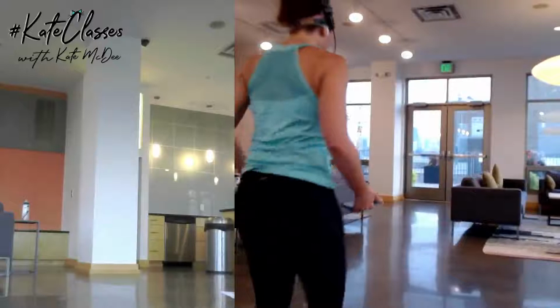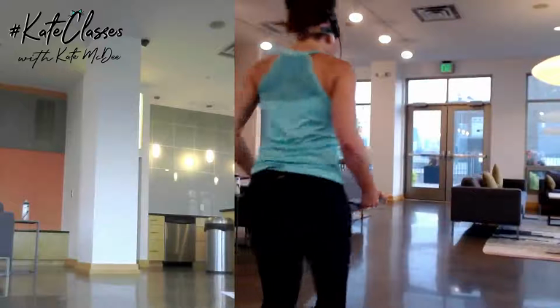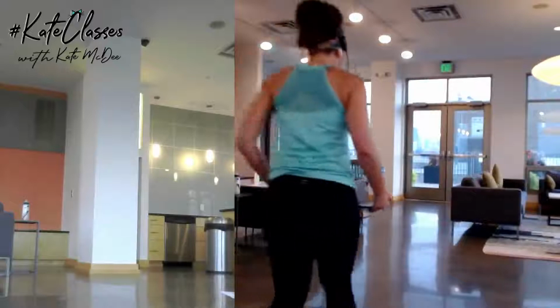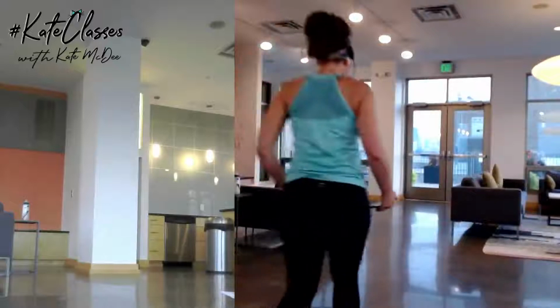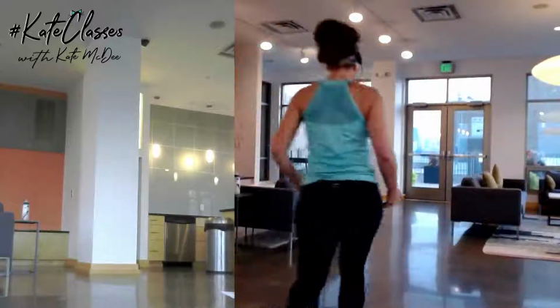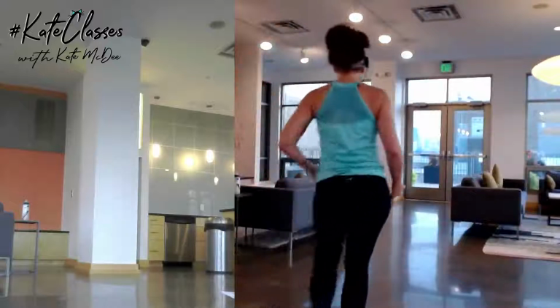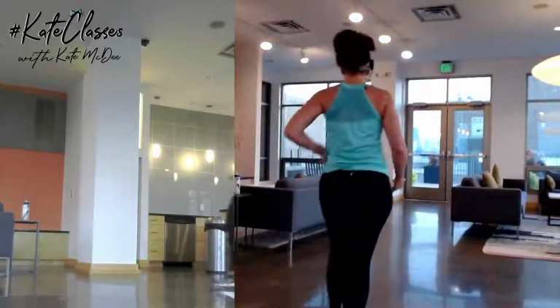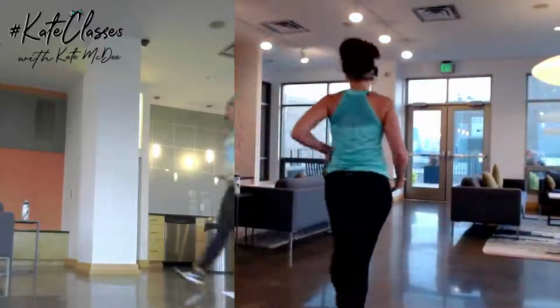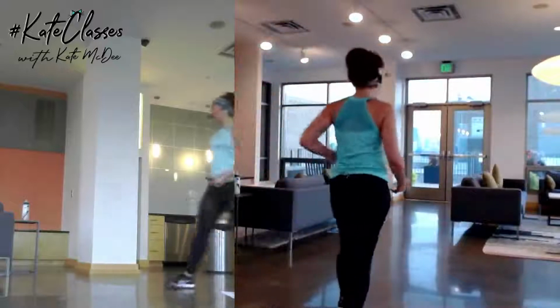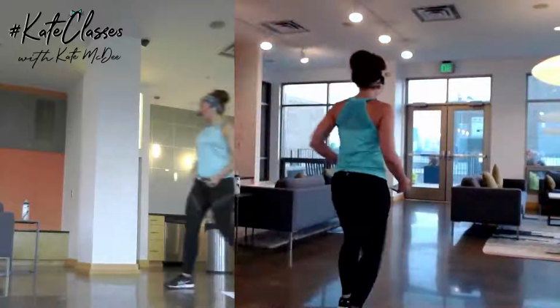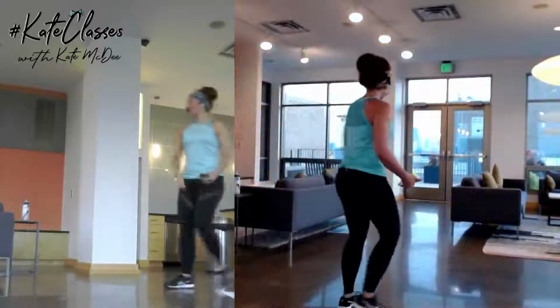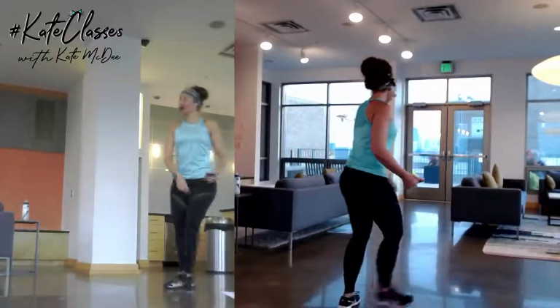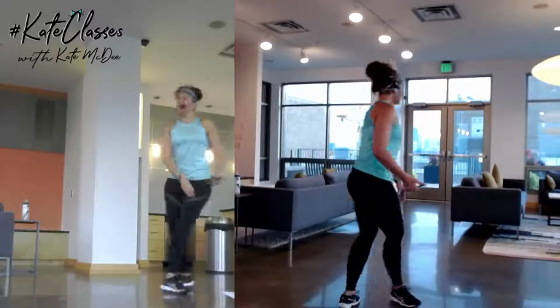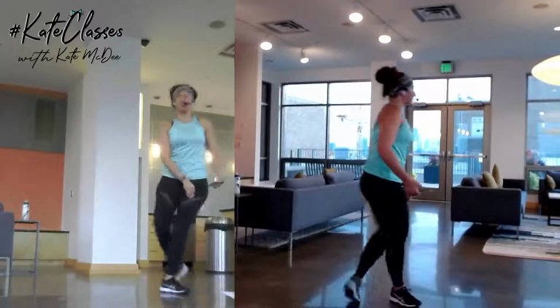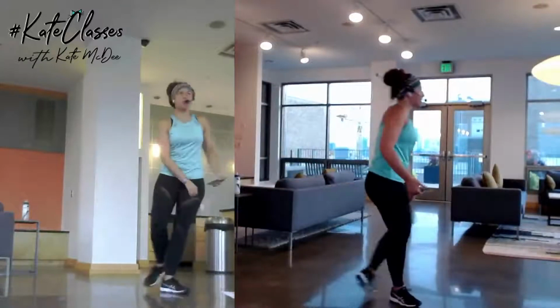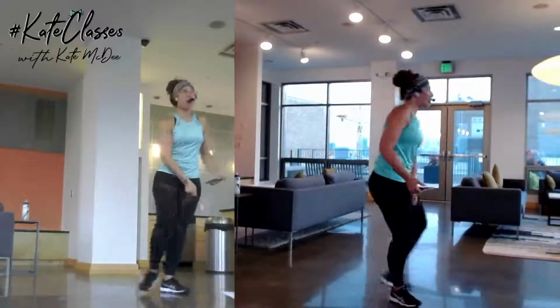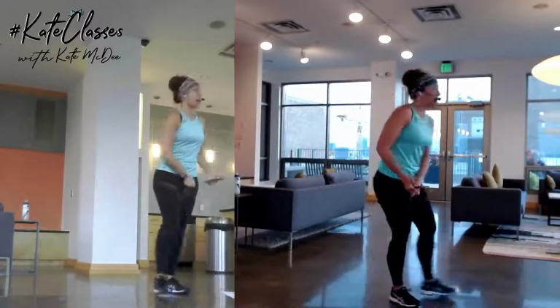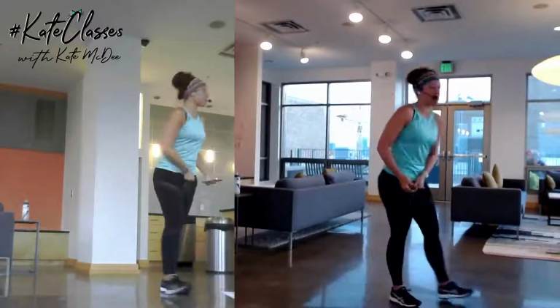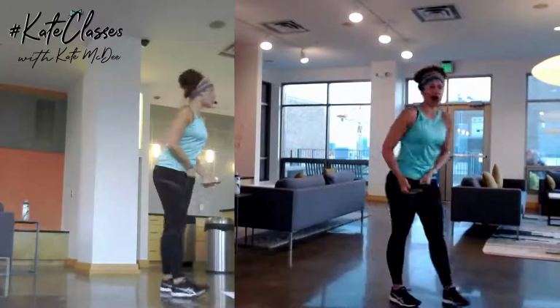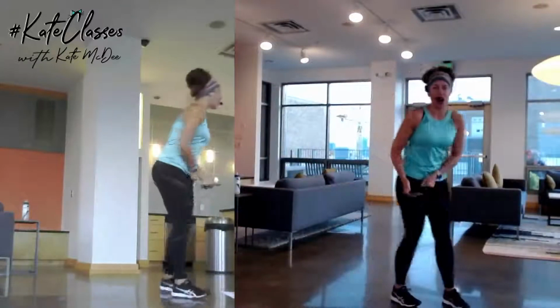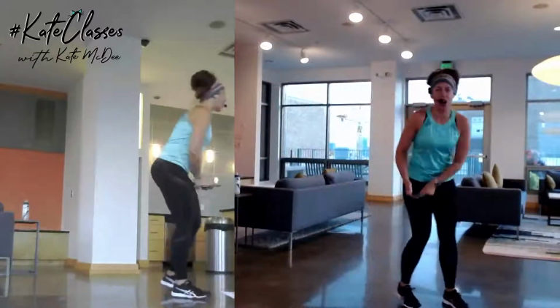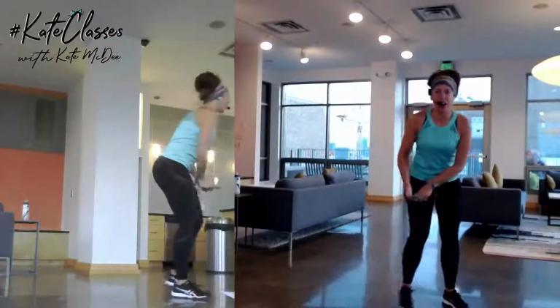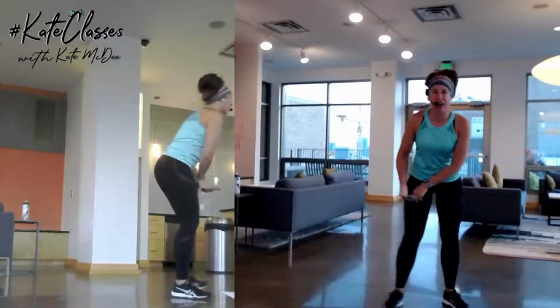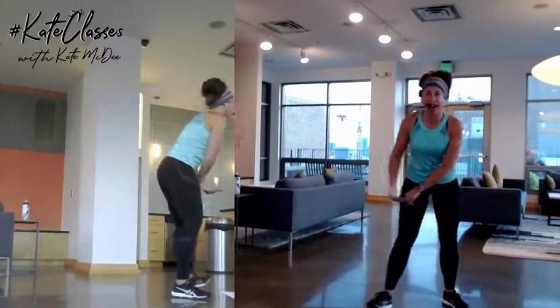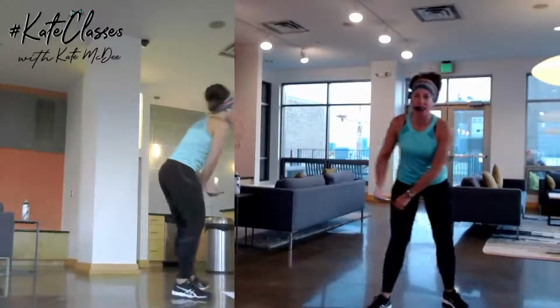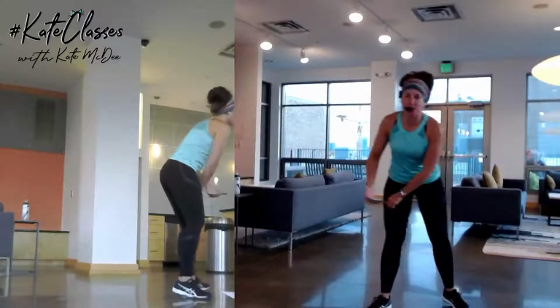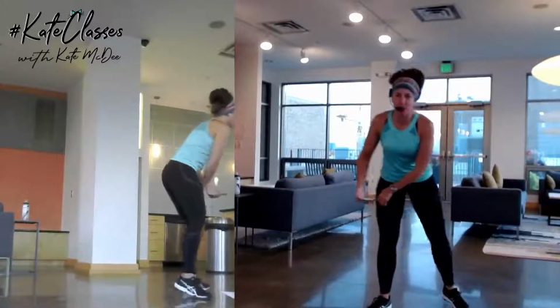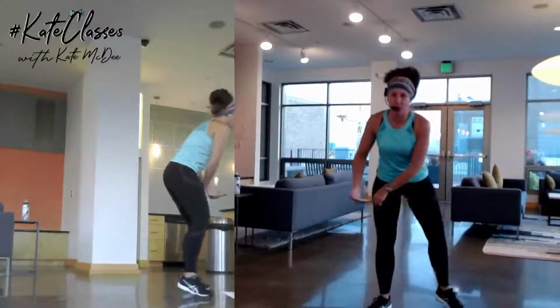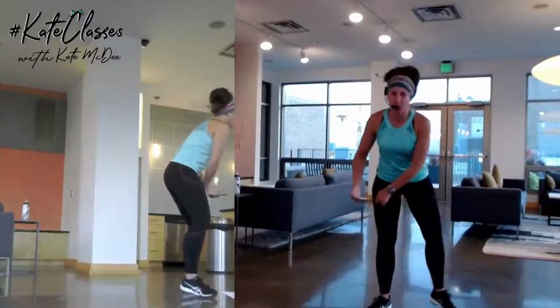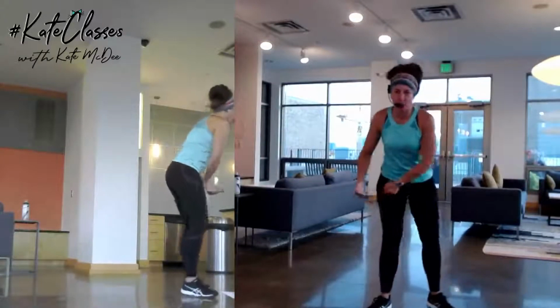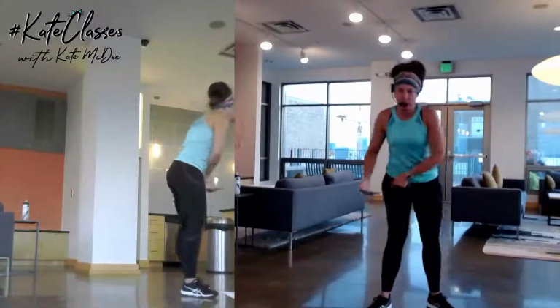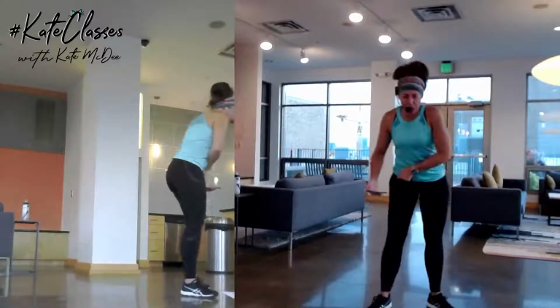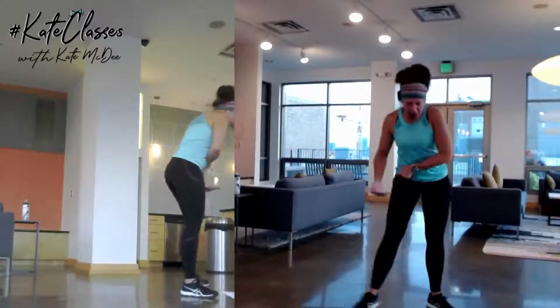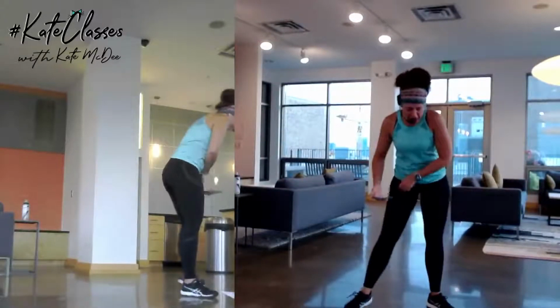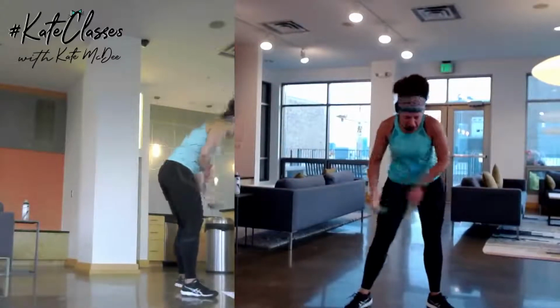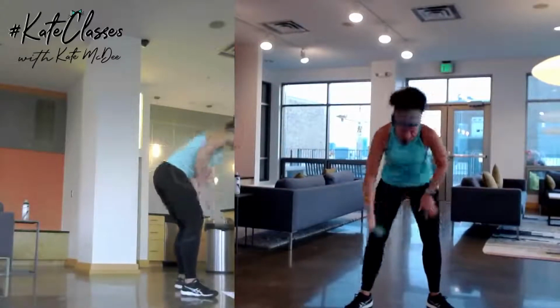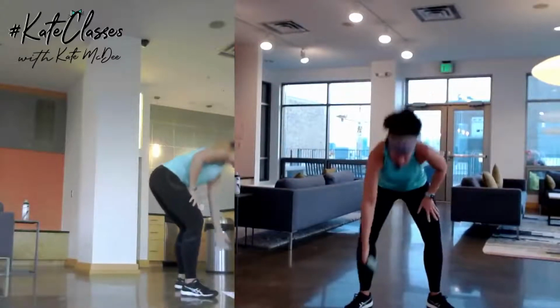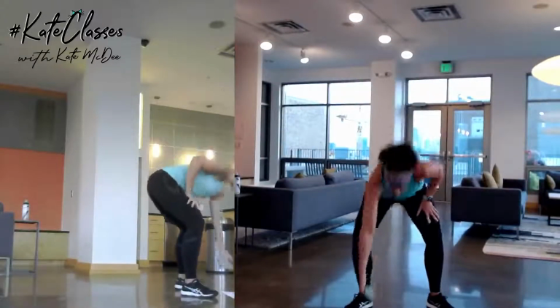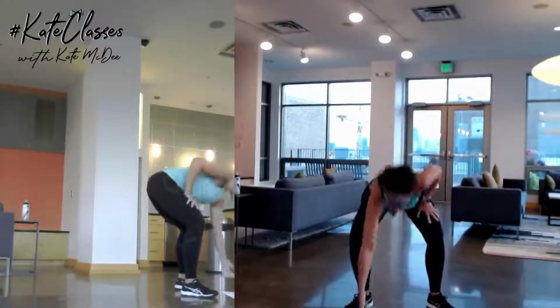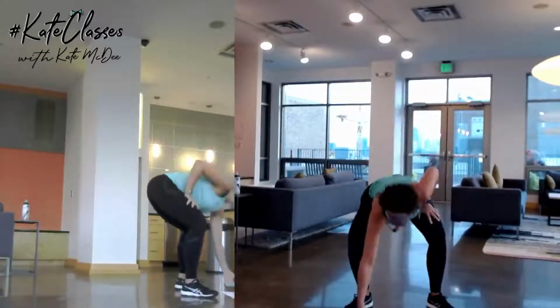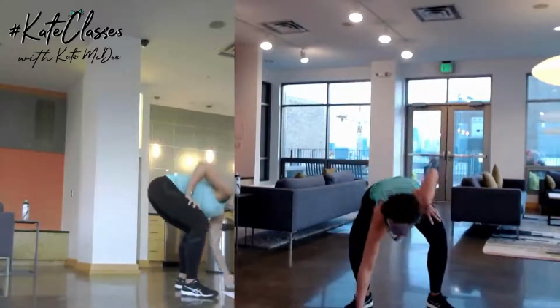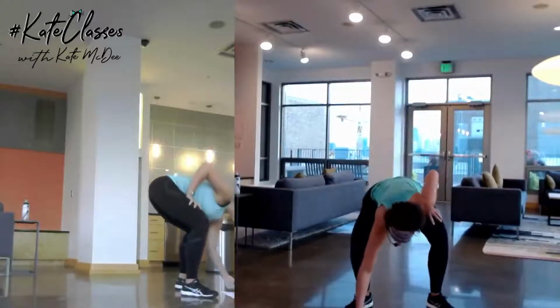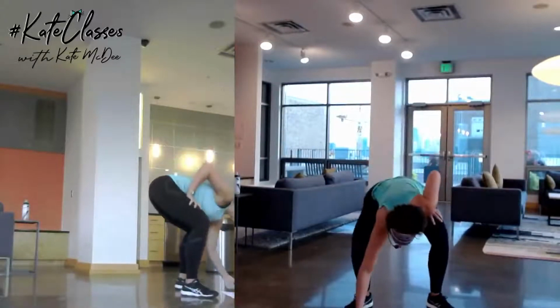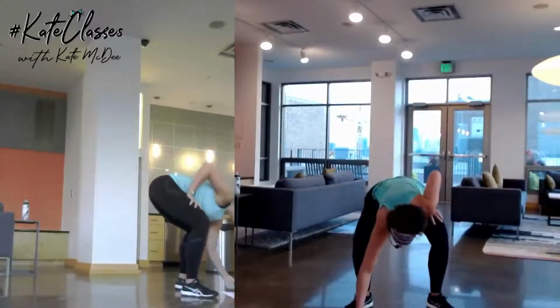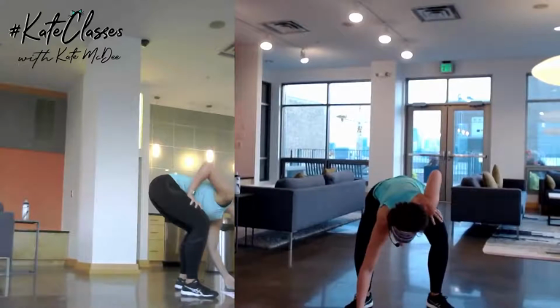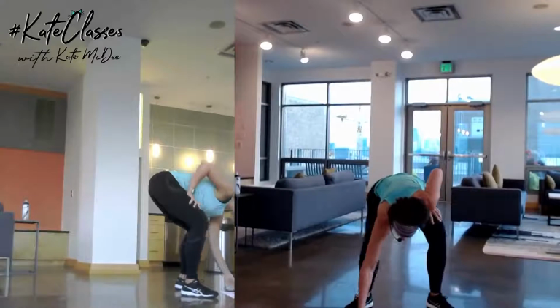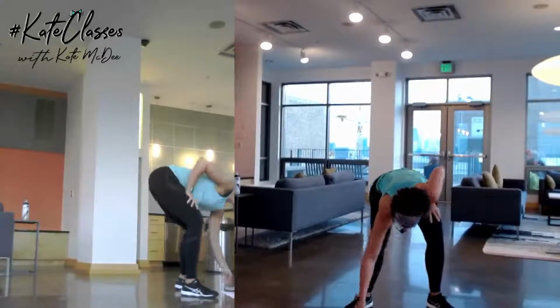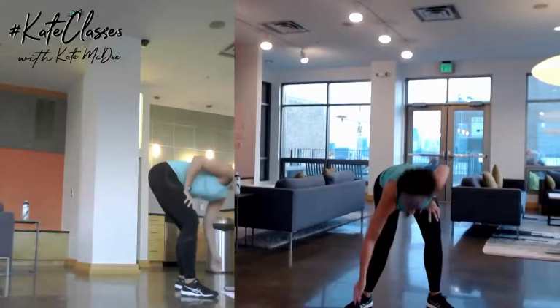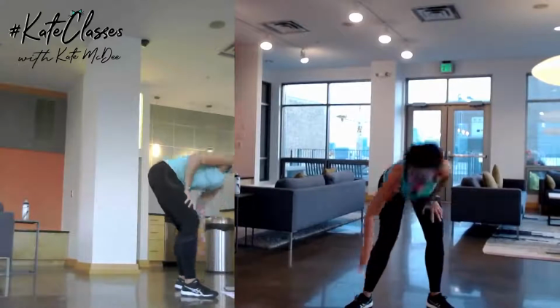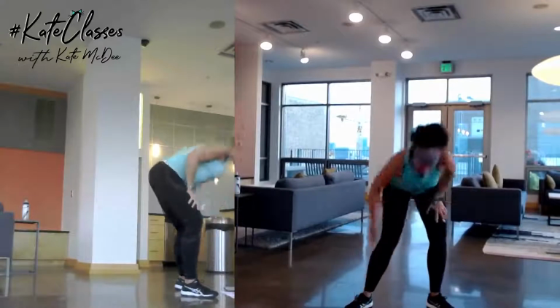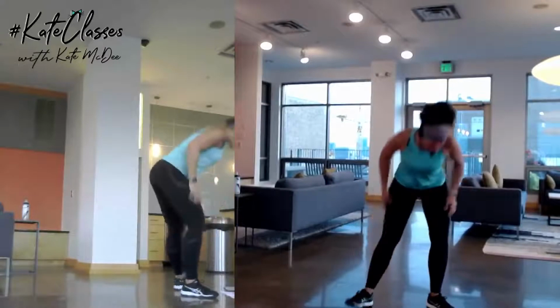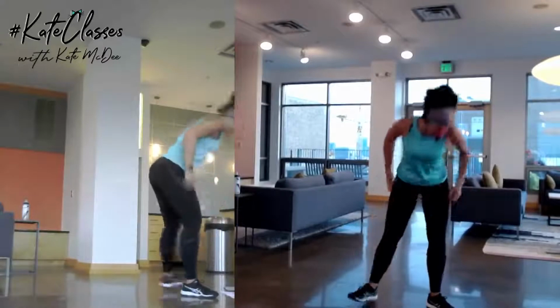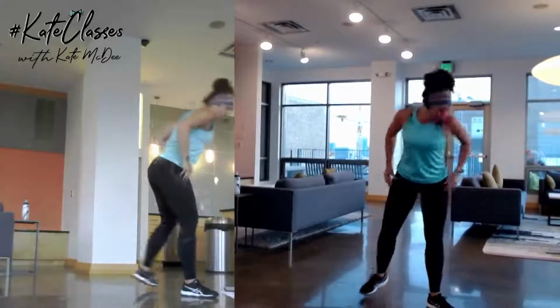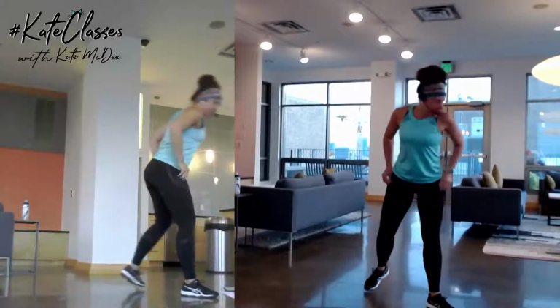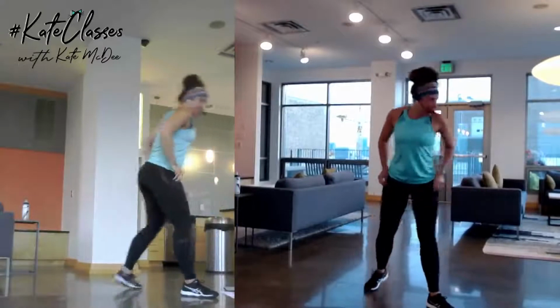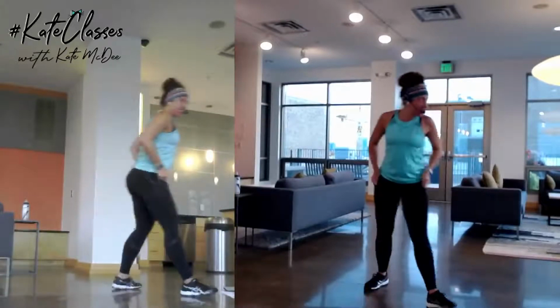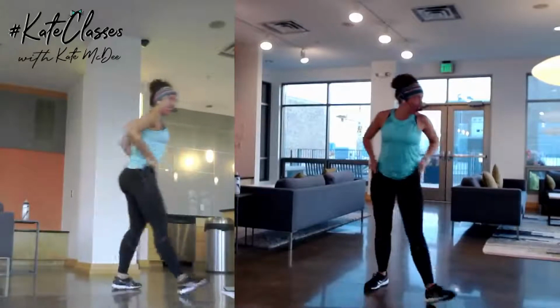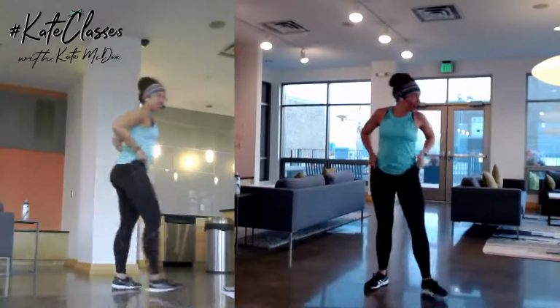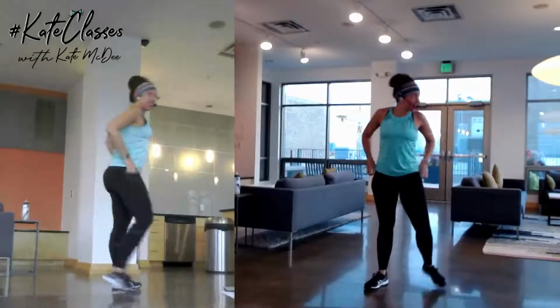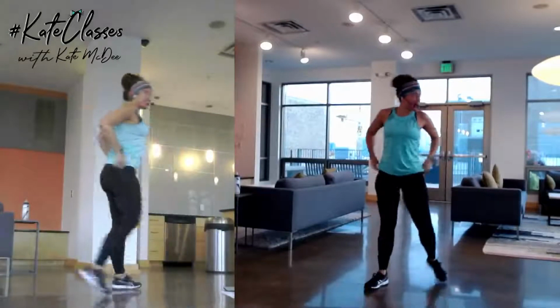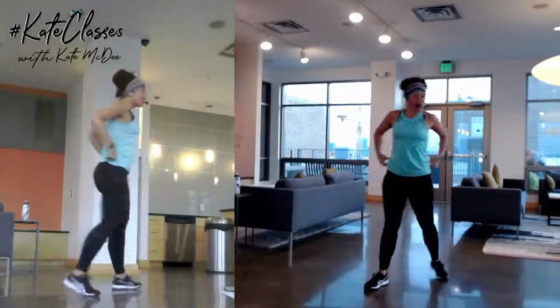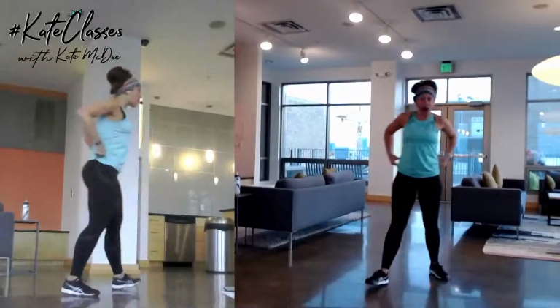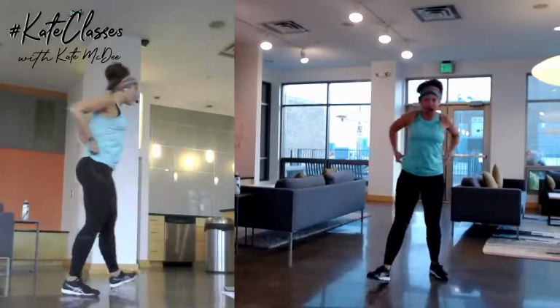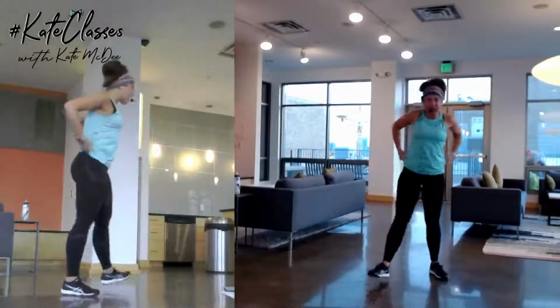Hey! I know a lot of you like this warm up song. I do too. Pull up your pants! Alright, let's do this!